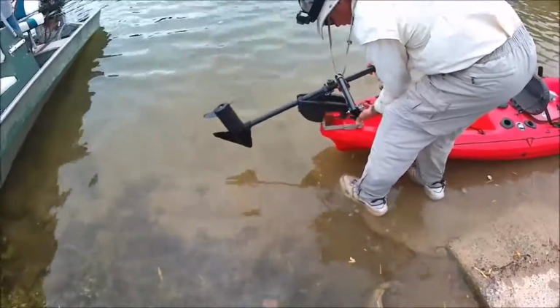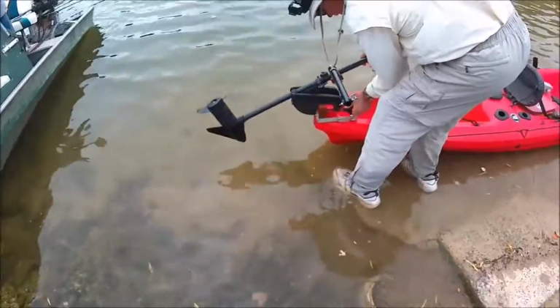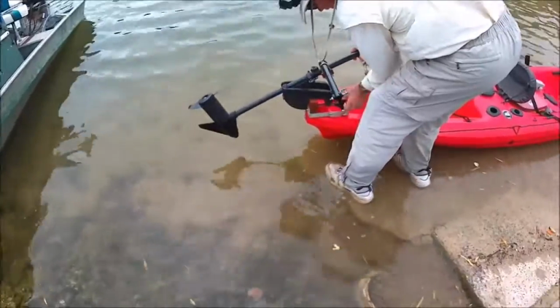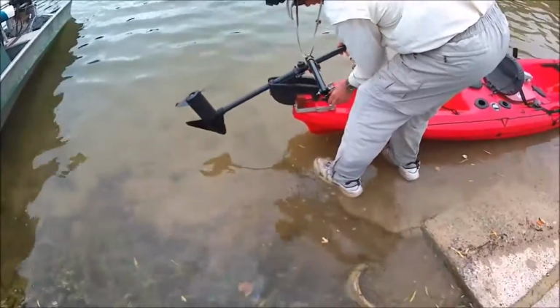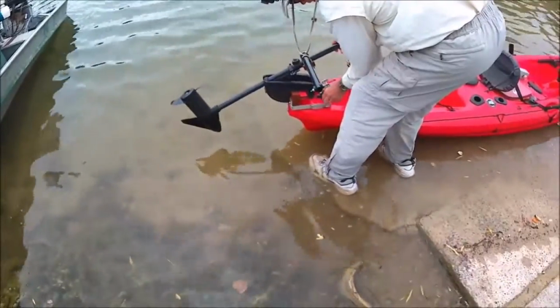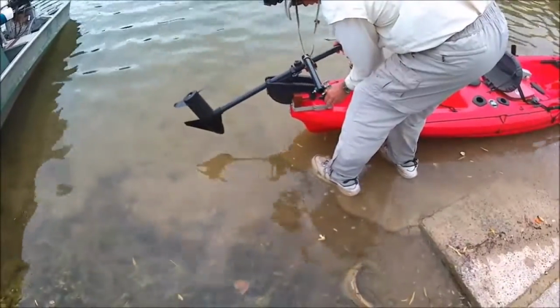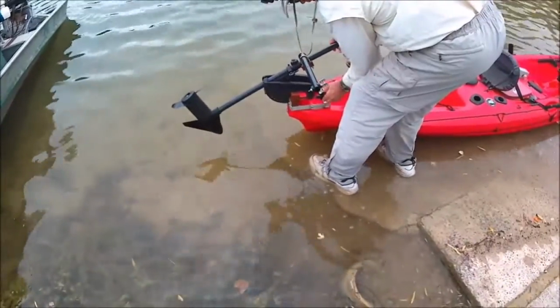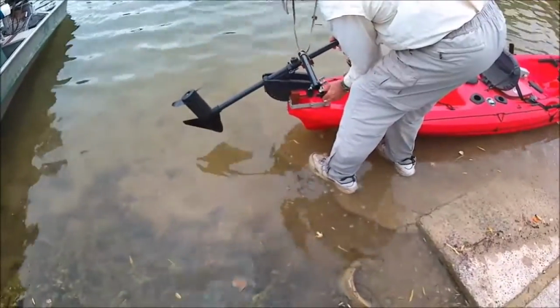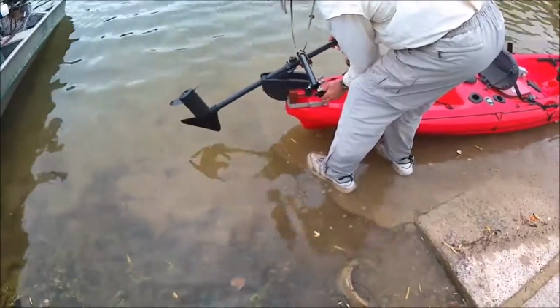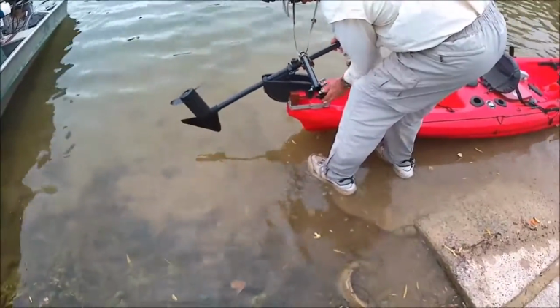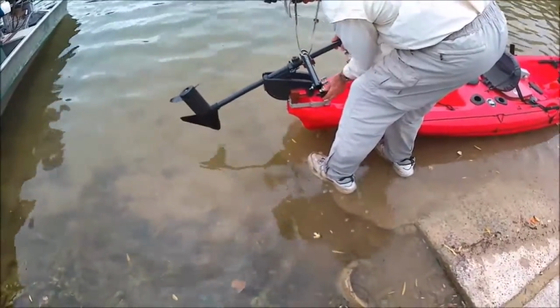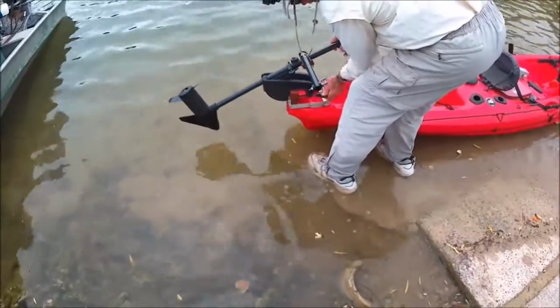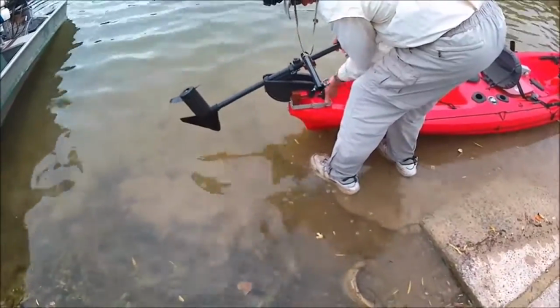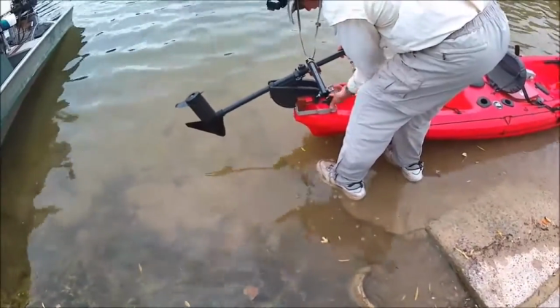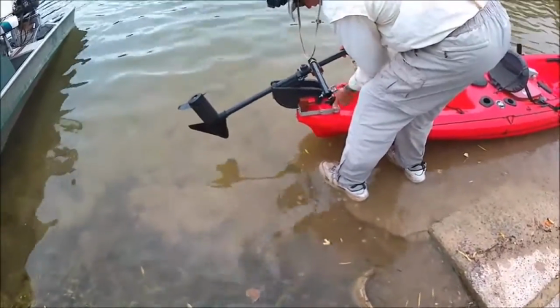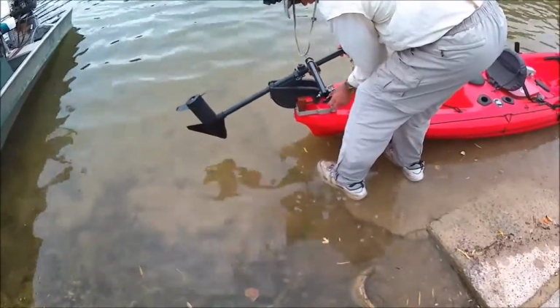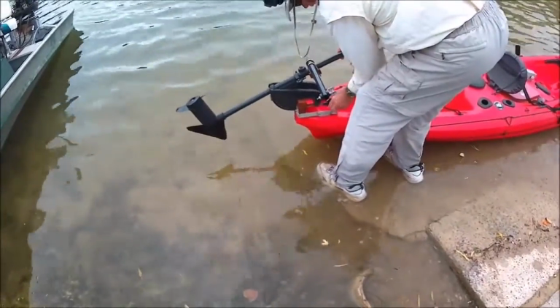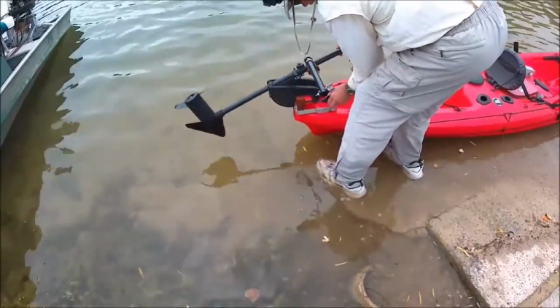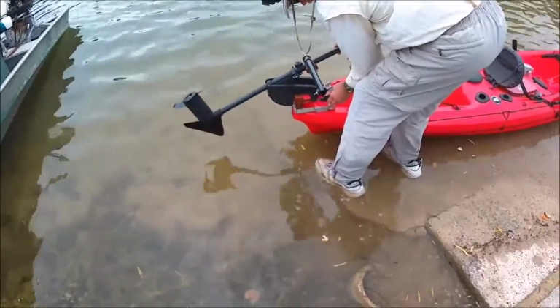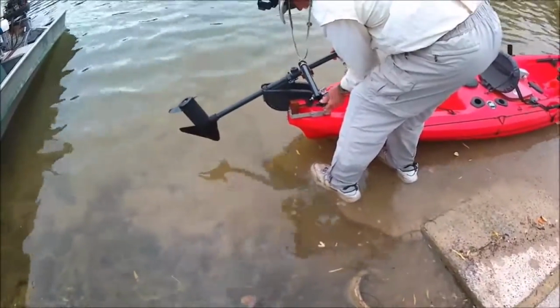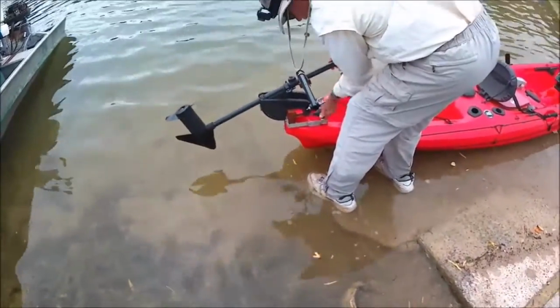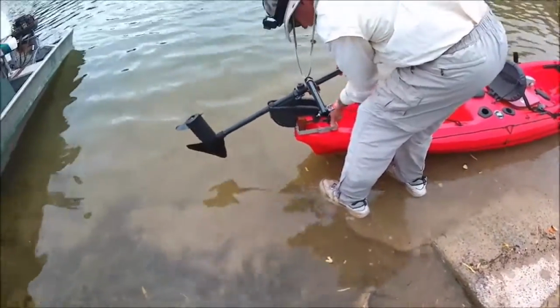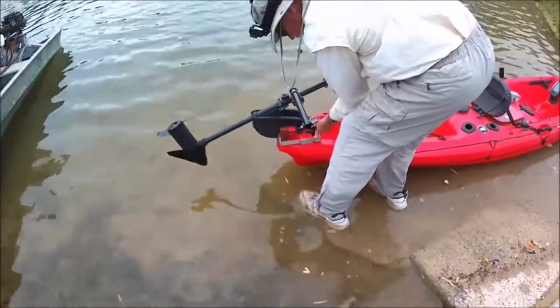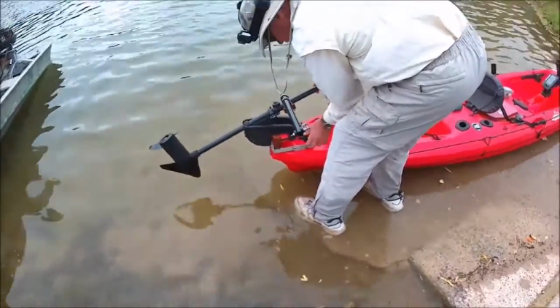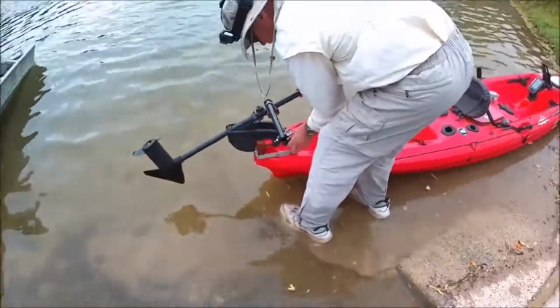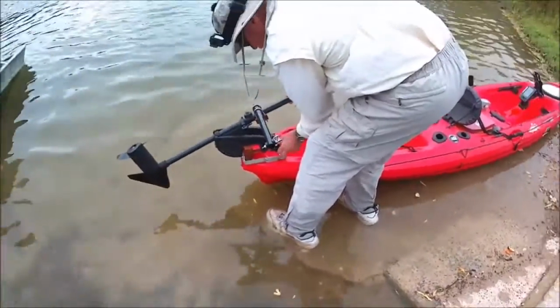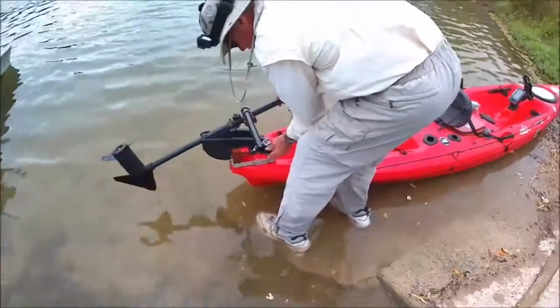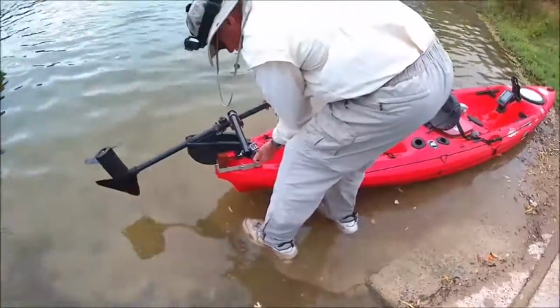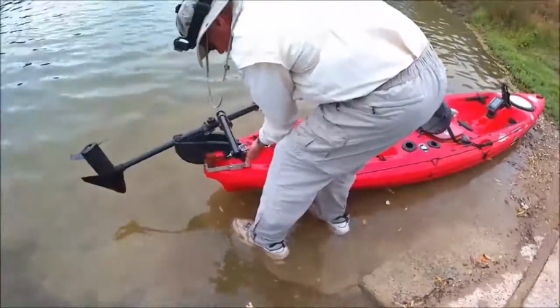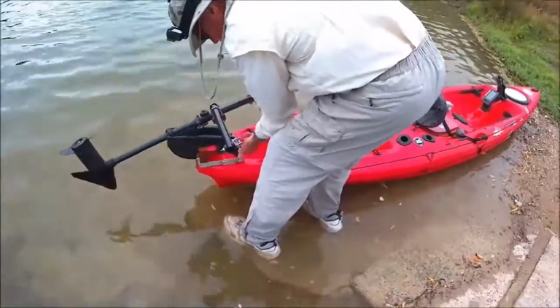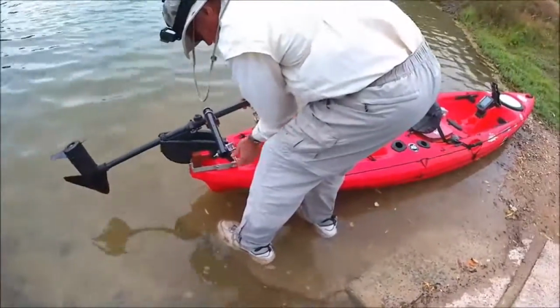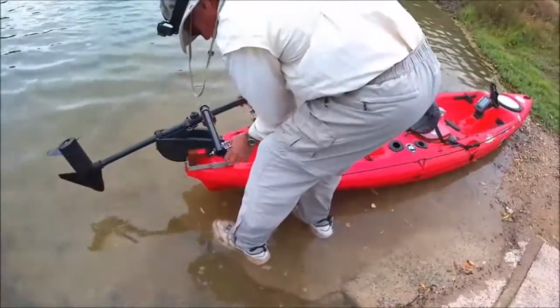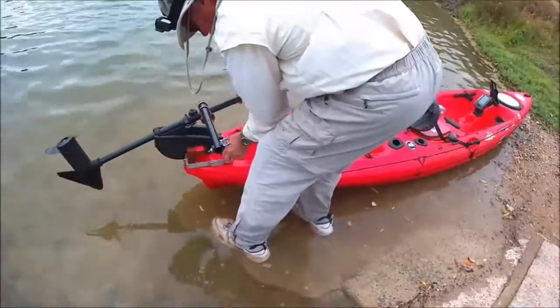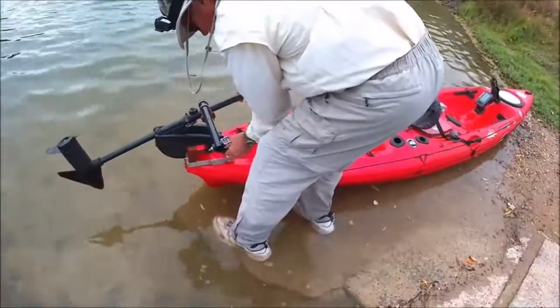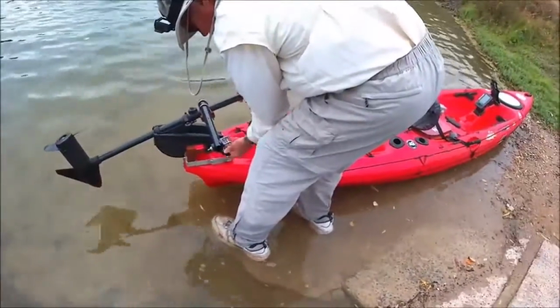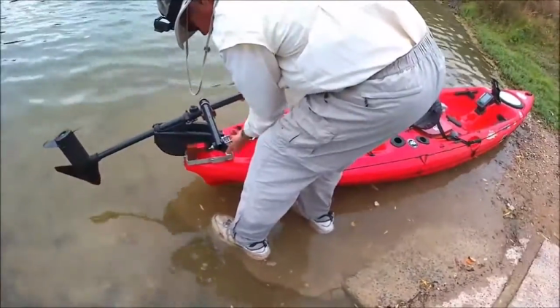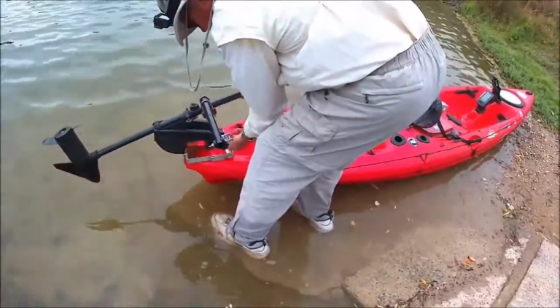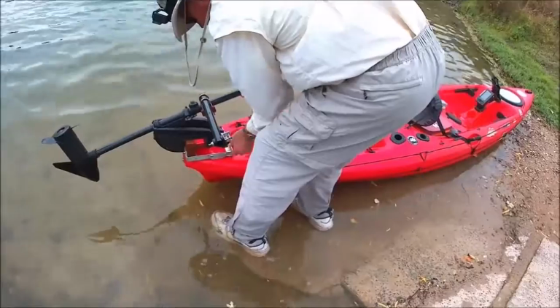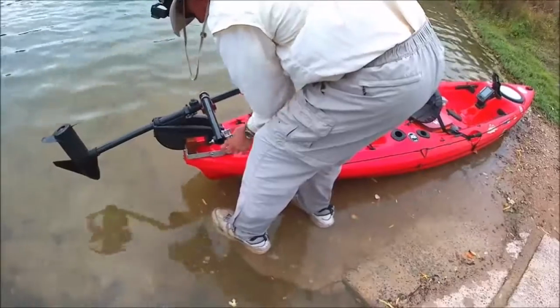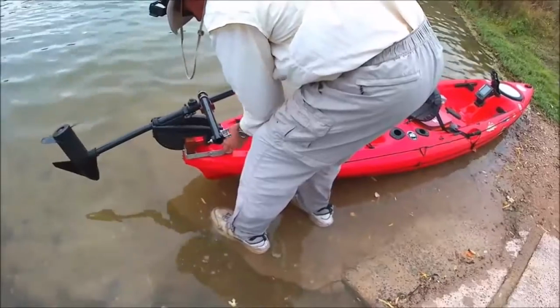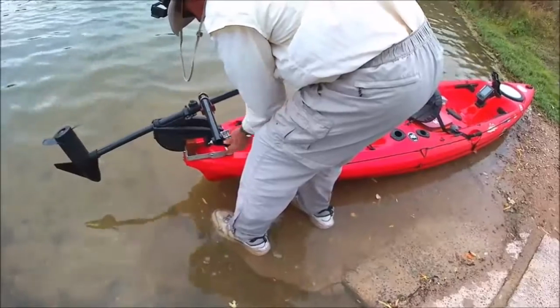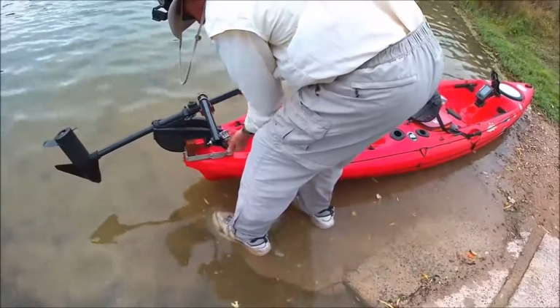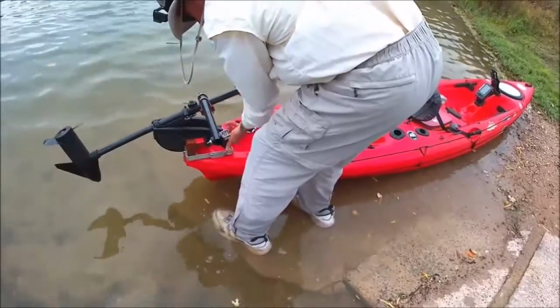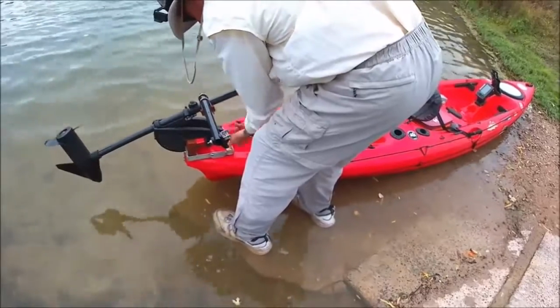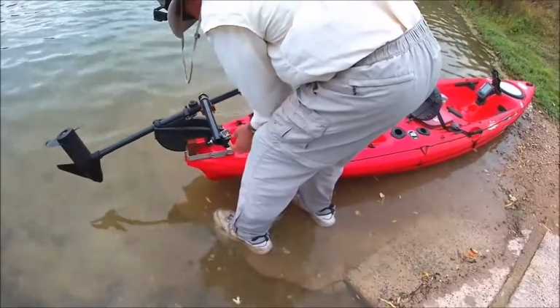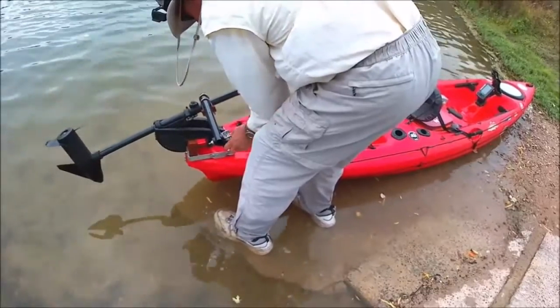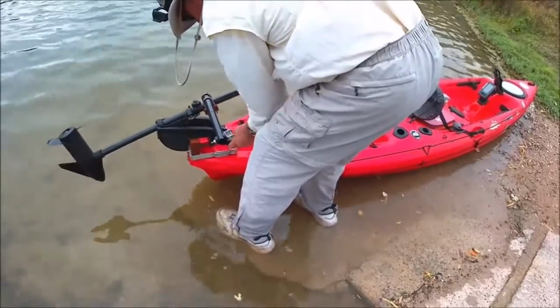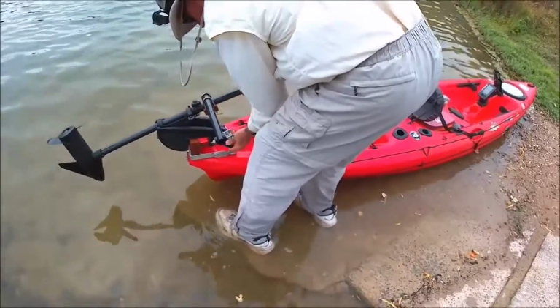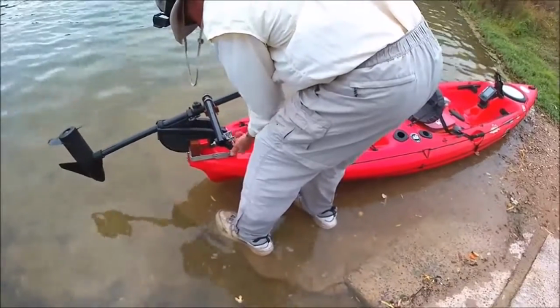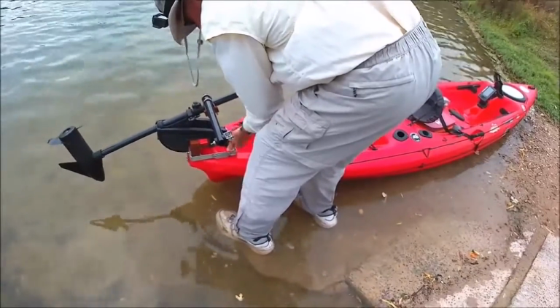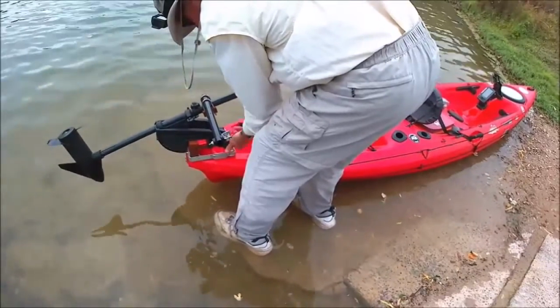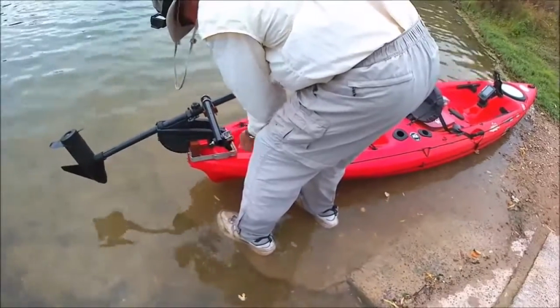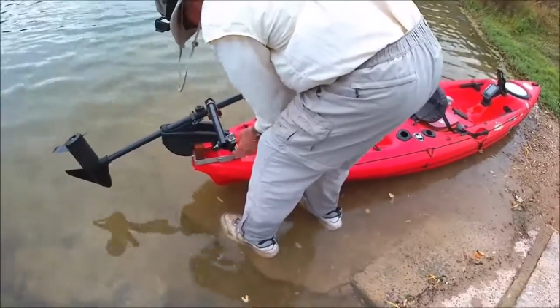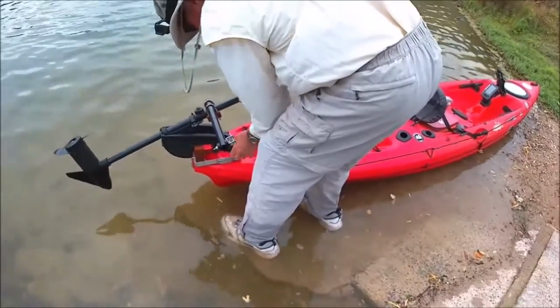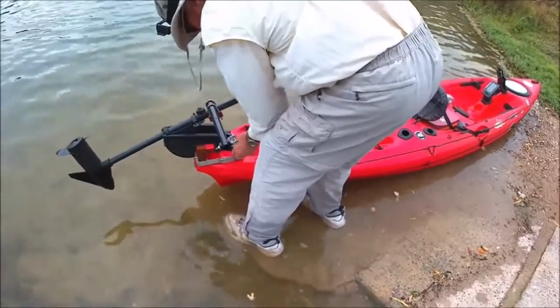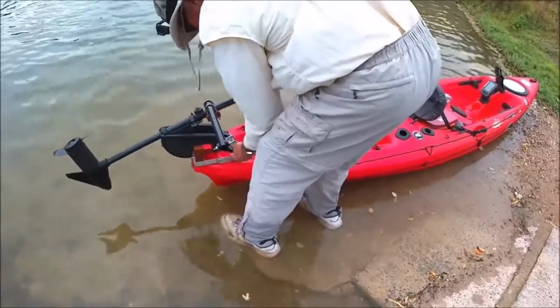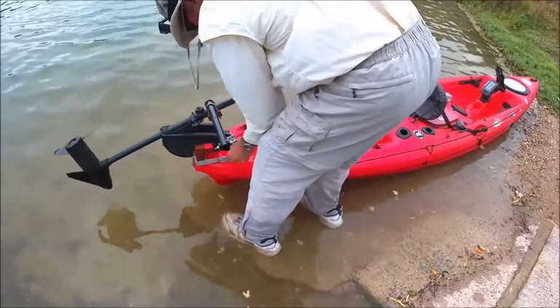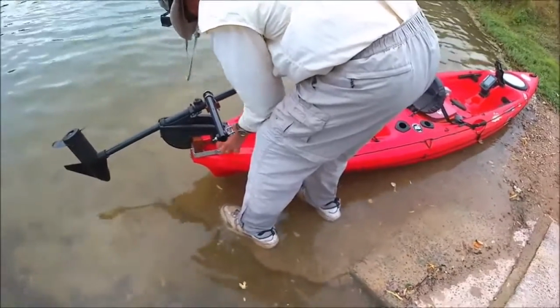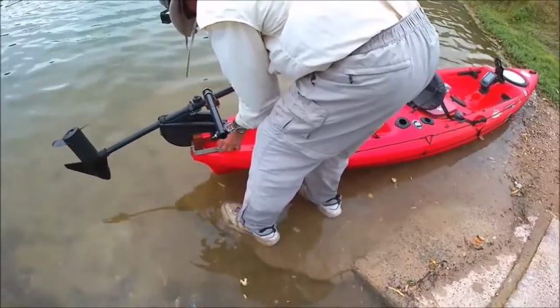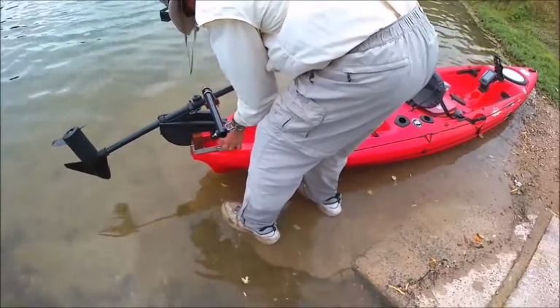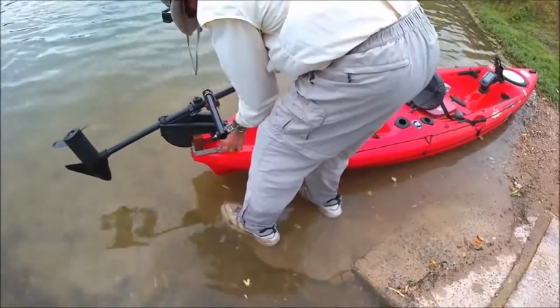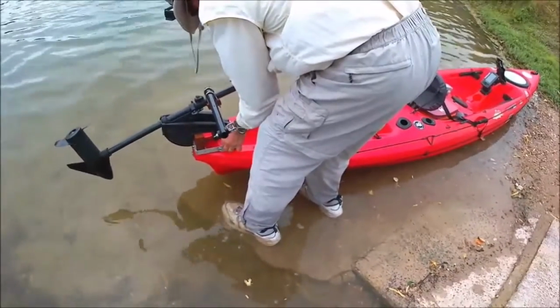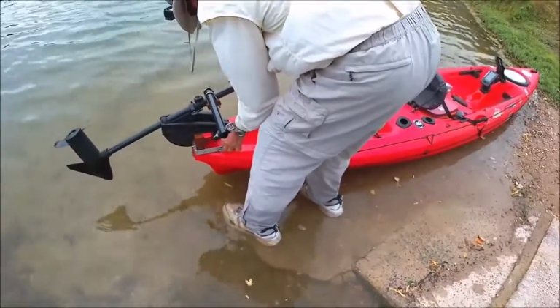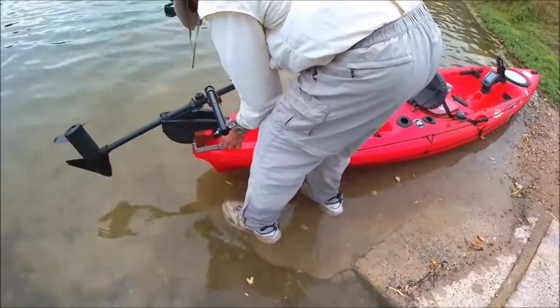If it was seaworthy, it's best to do it now. I didn't even get any waves over the bow — not here. Wait until you get in the bay.